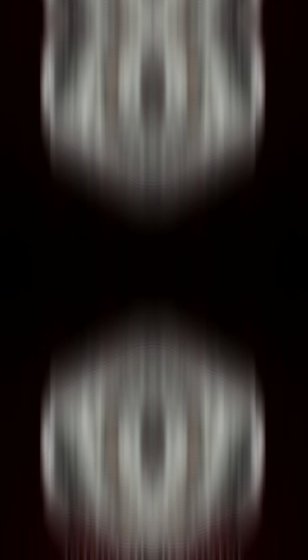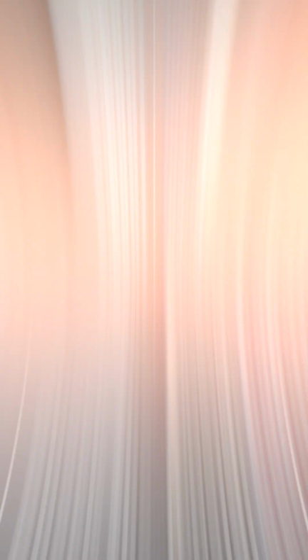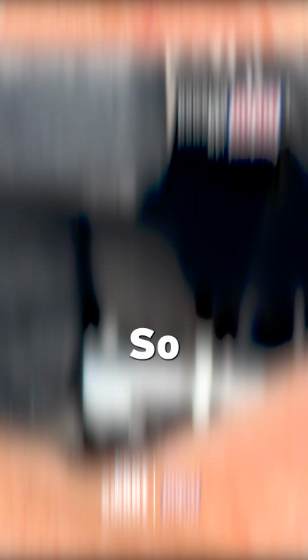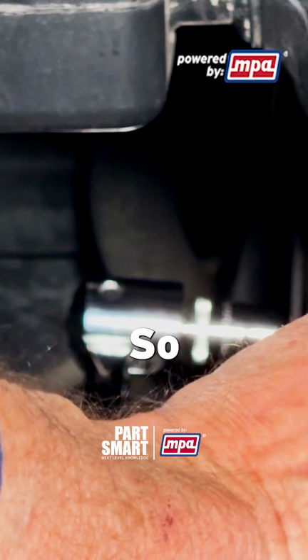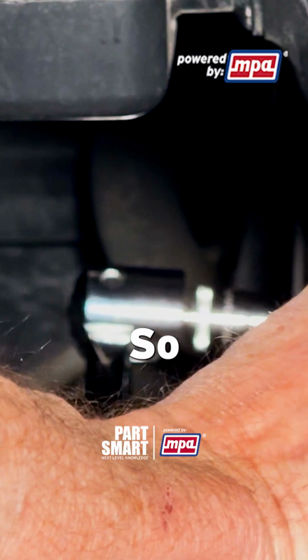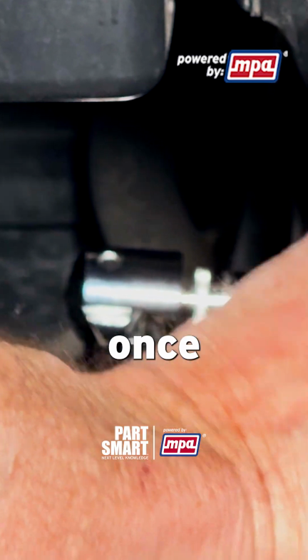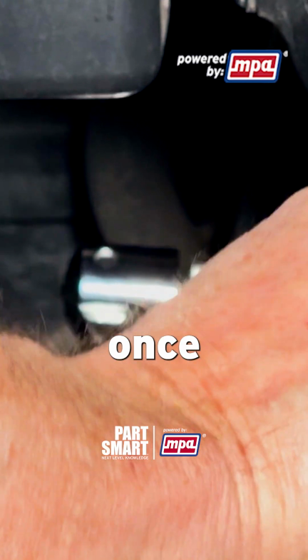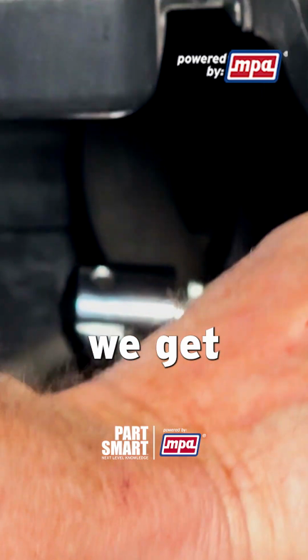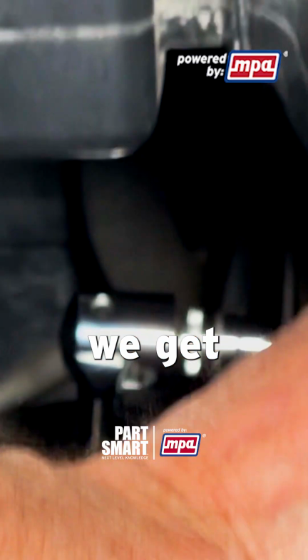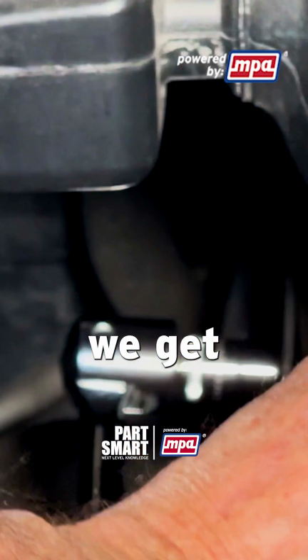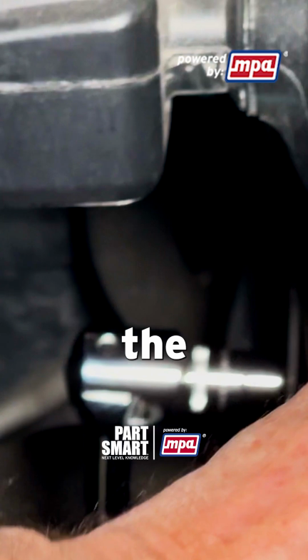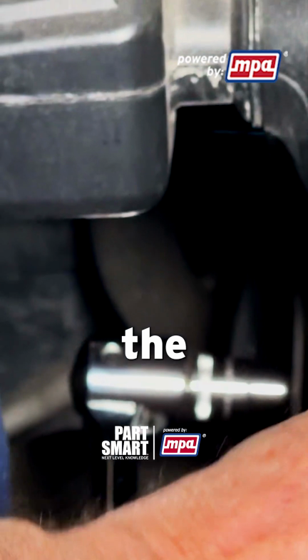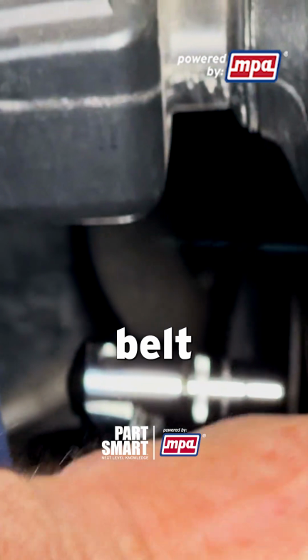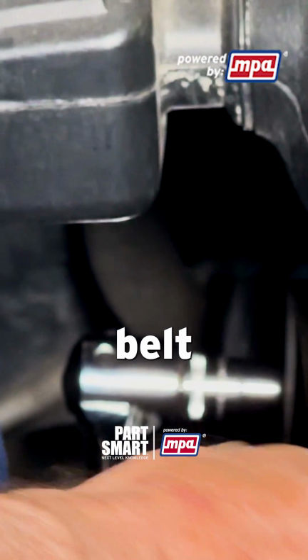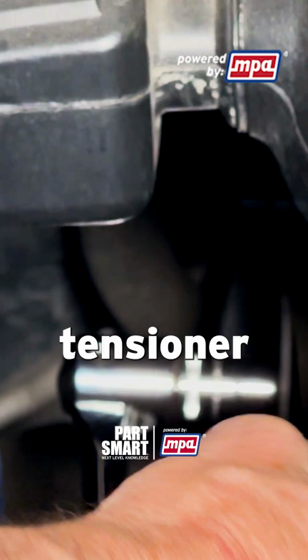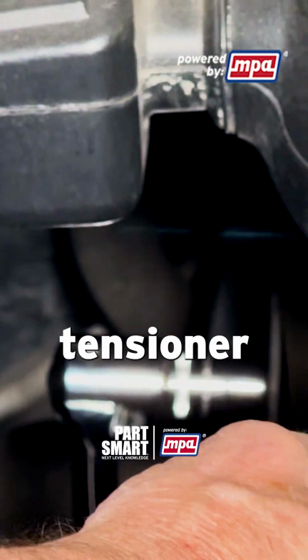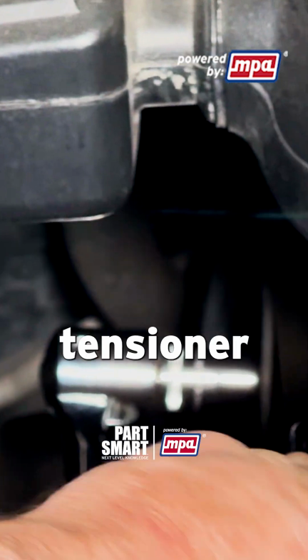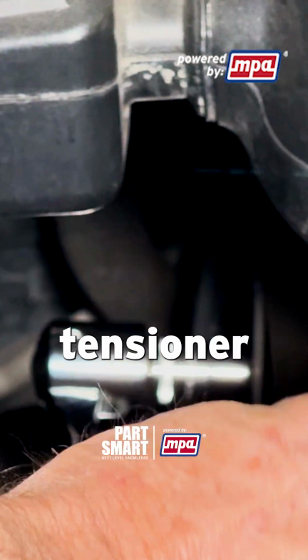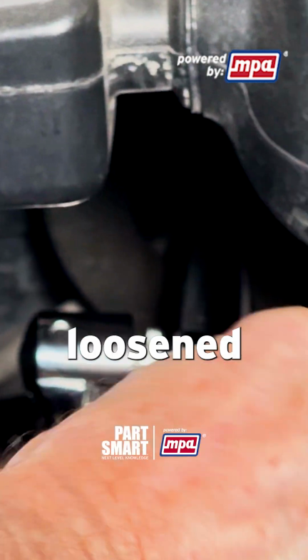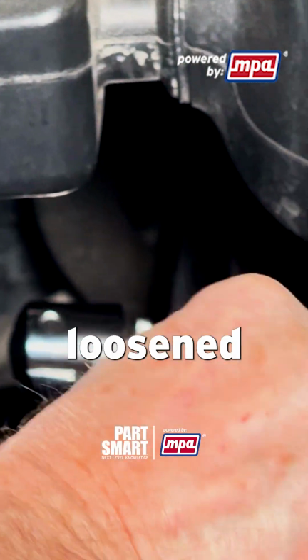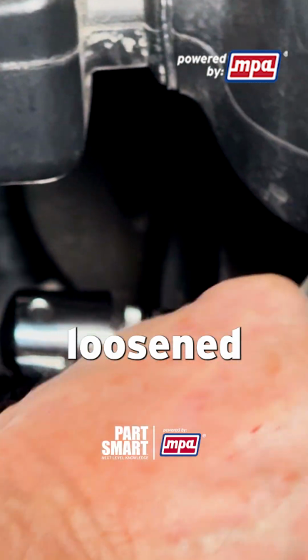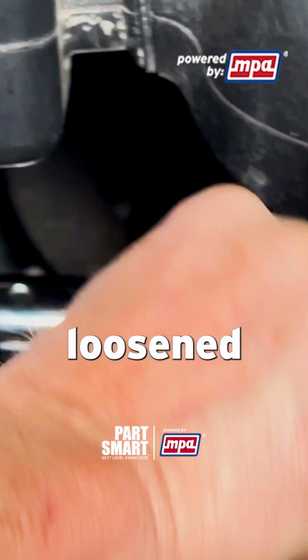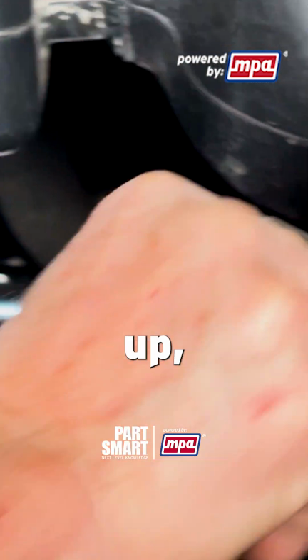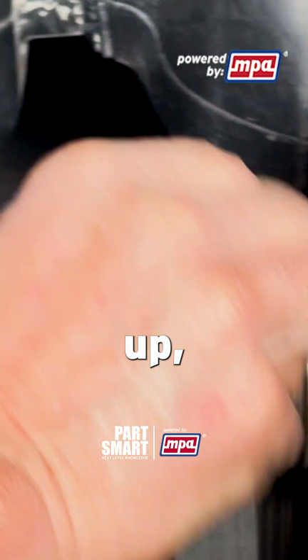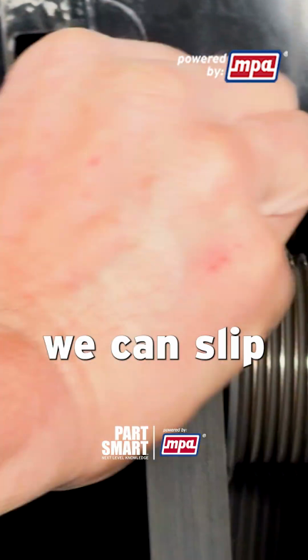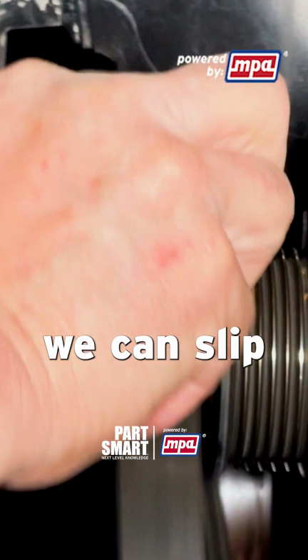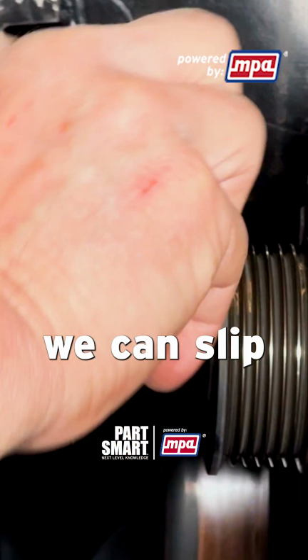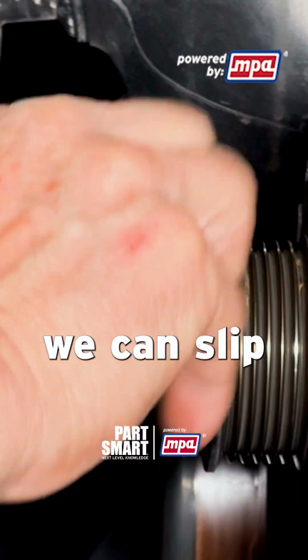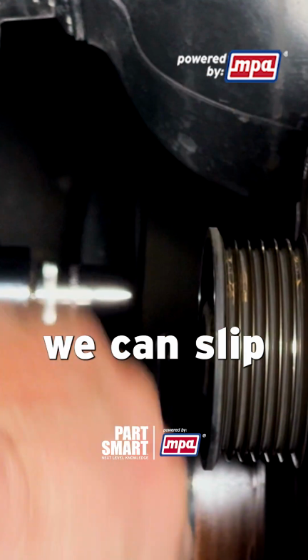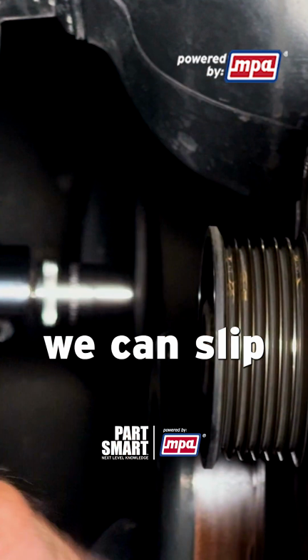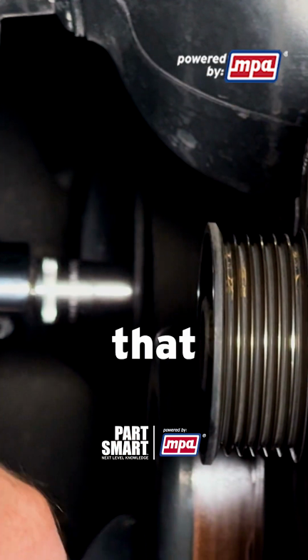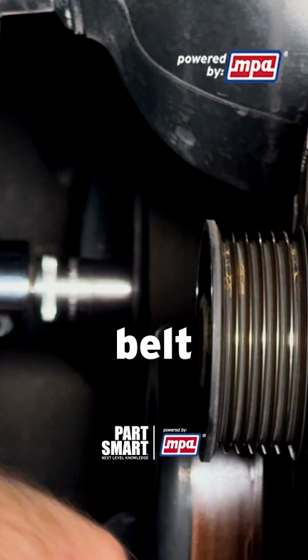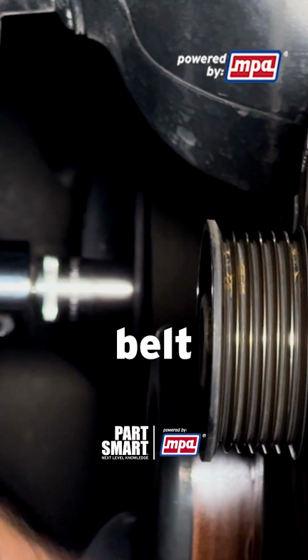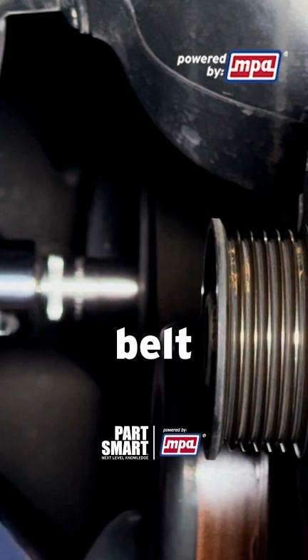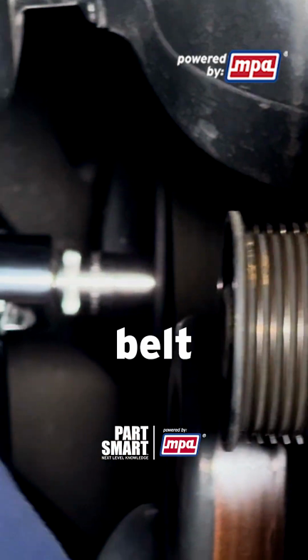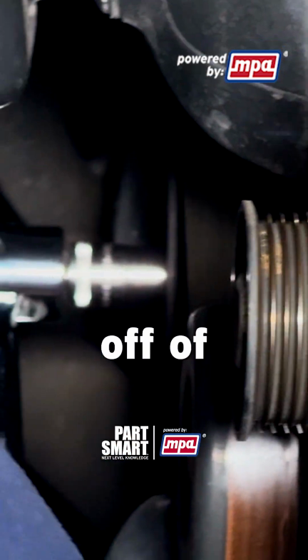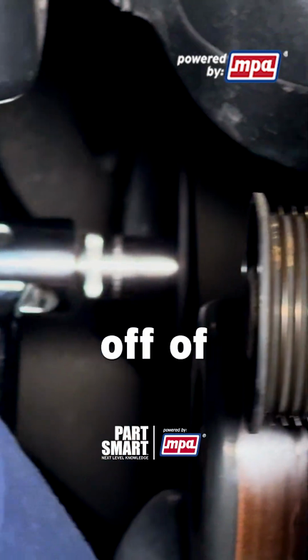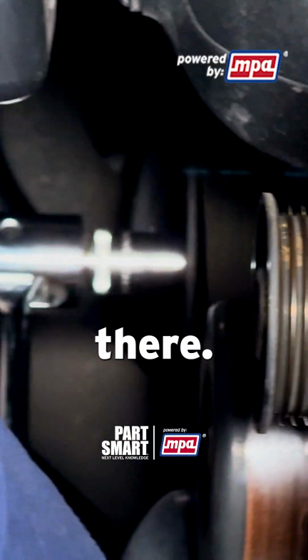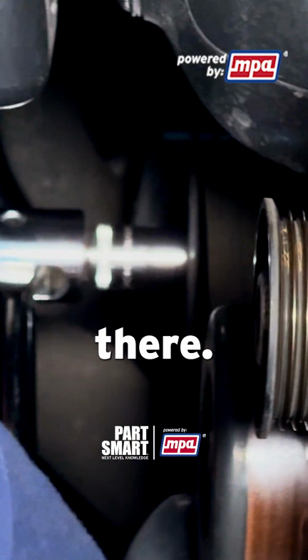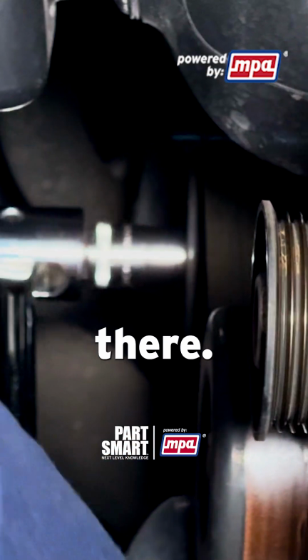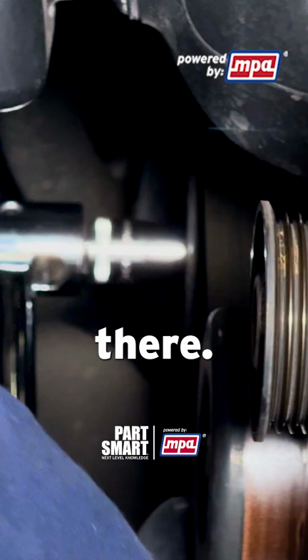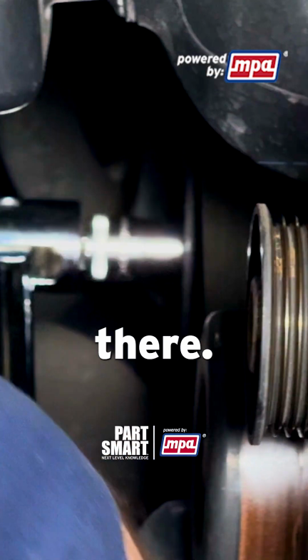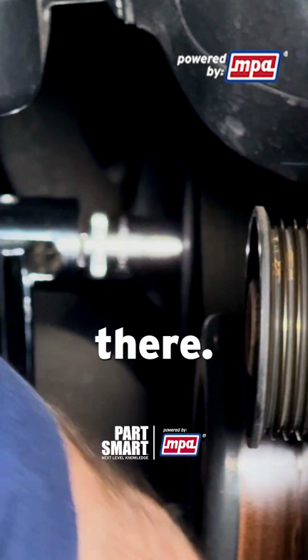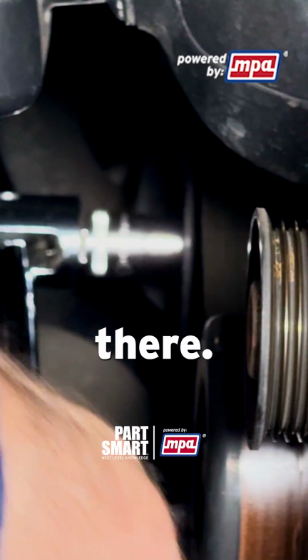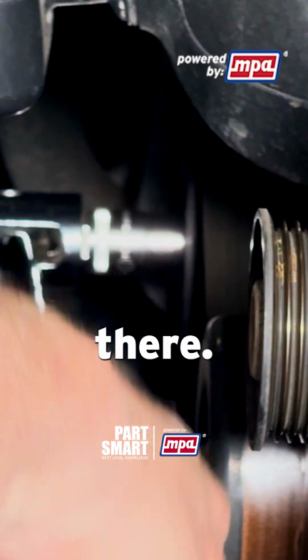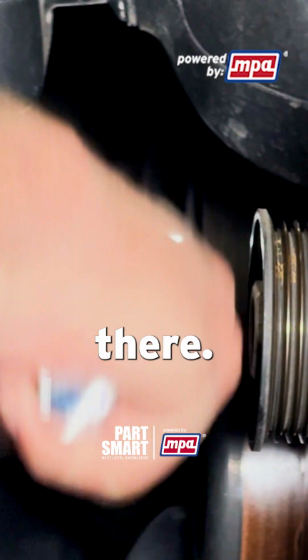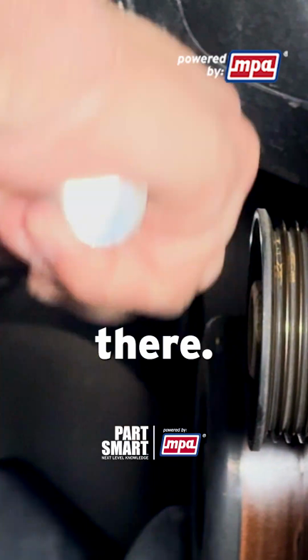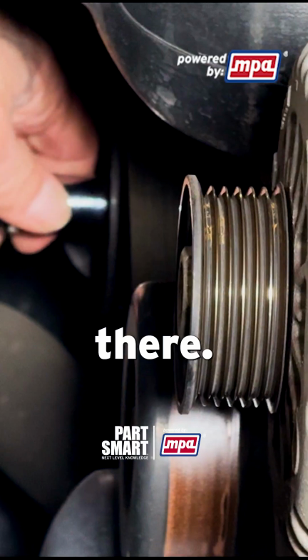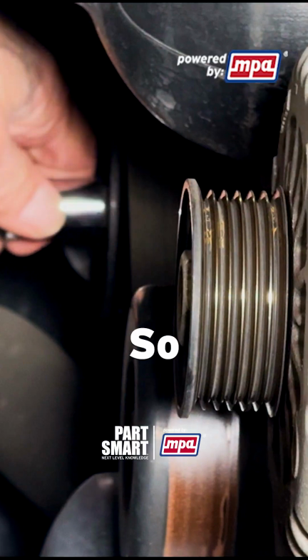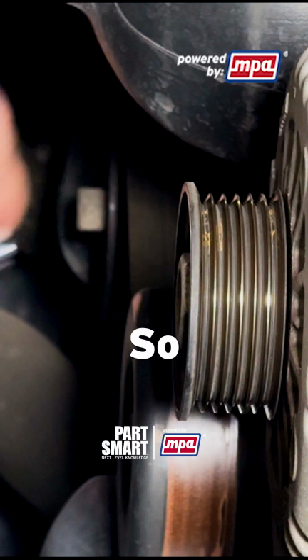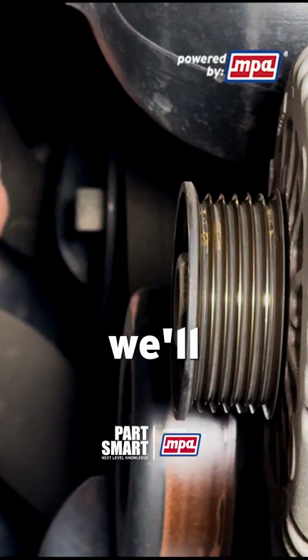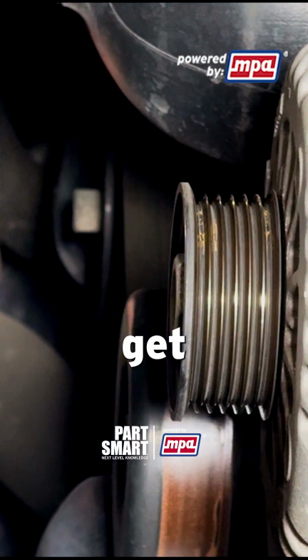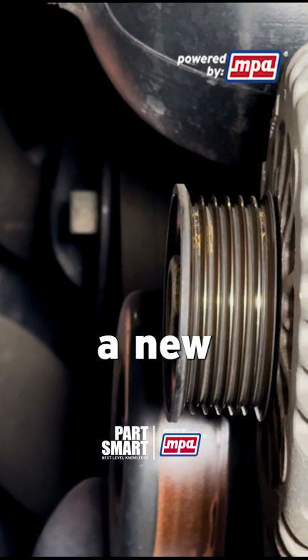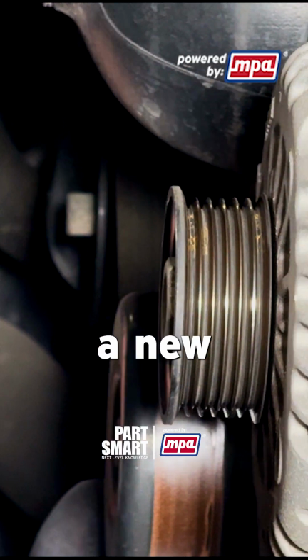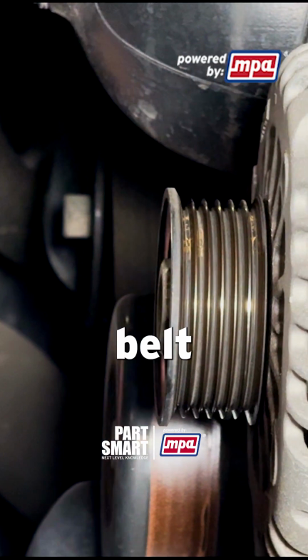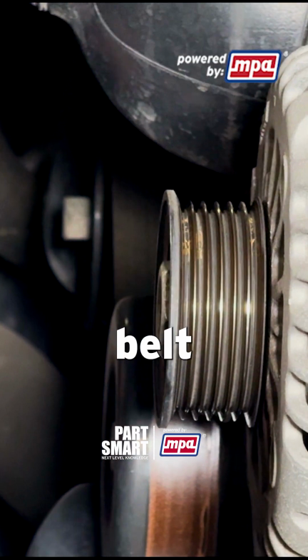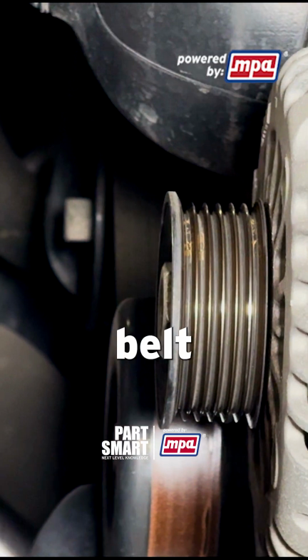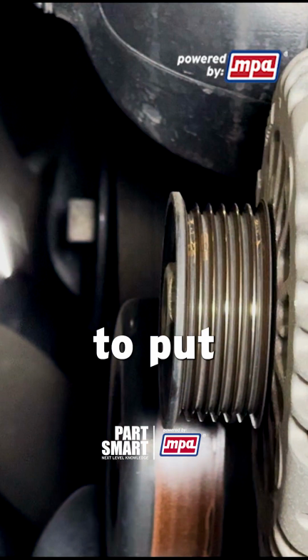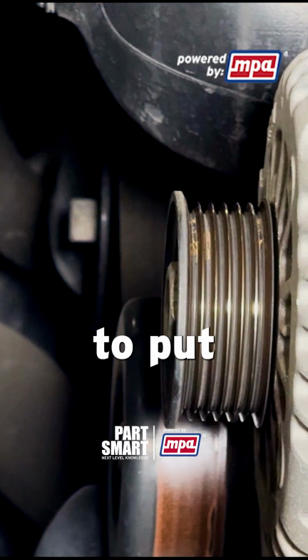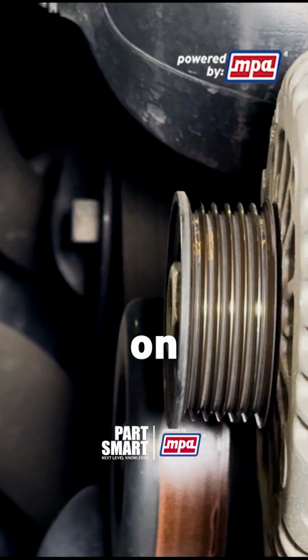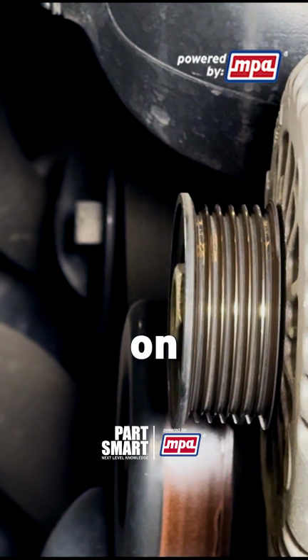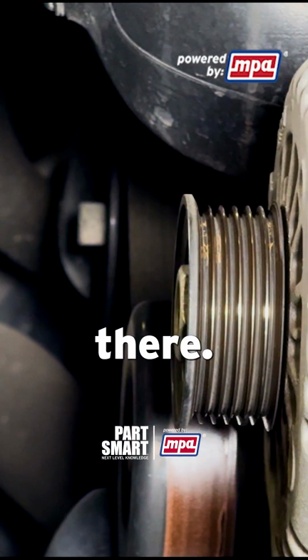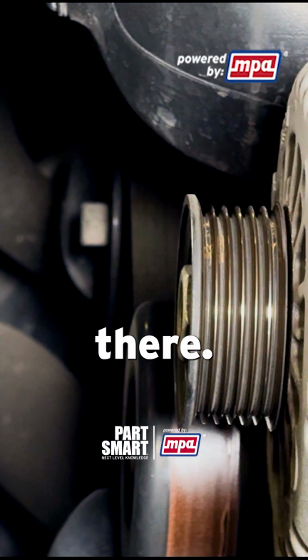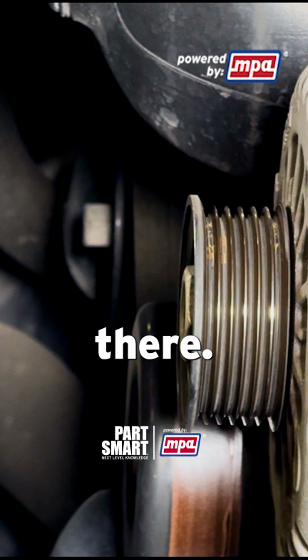Once we get that belt tensioner loosened up, we can slip that belt off and get a new belt to put on there.